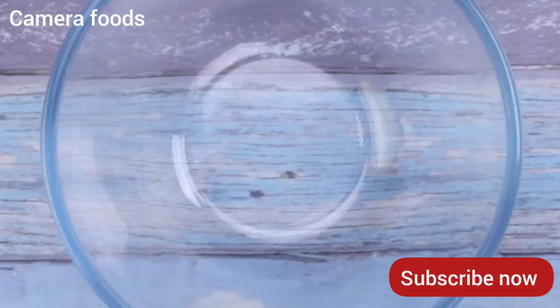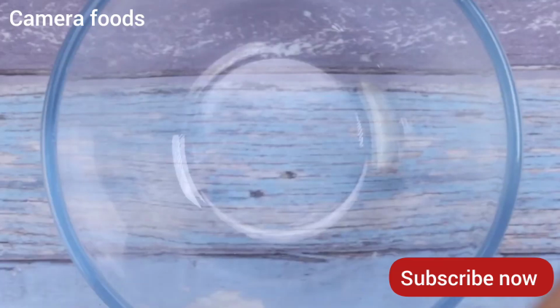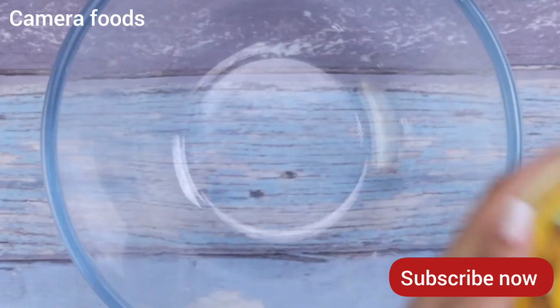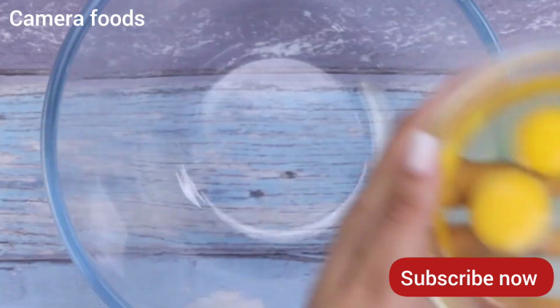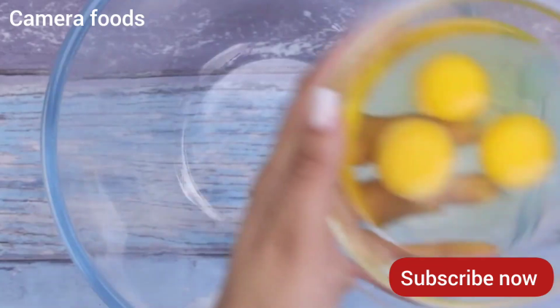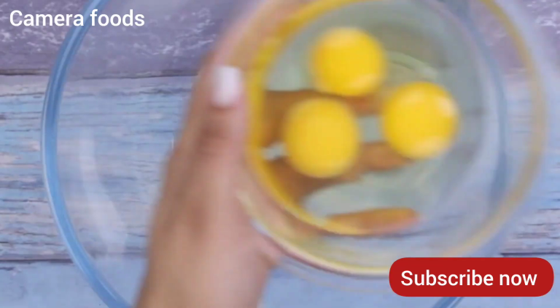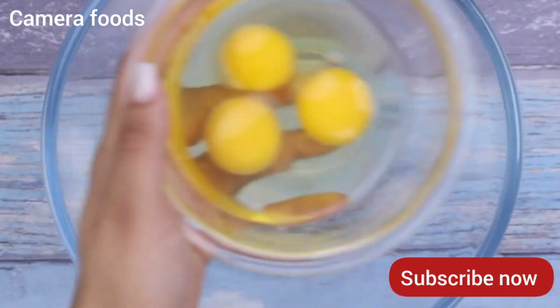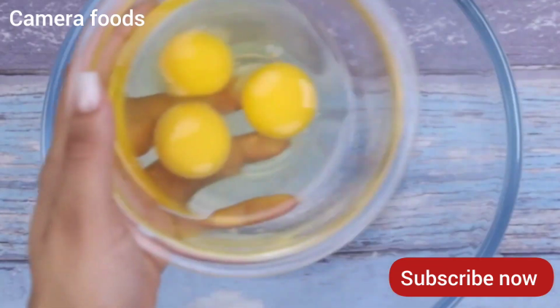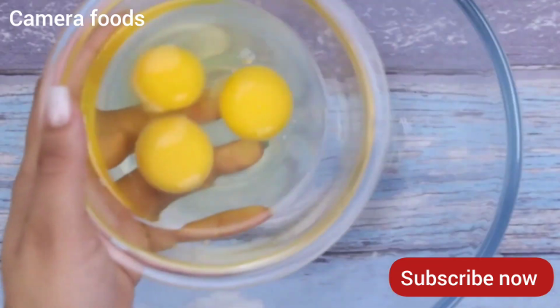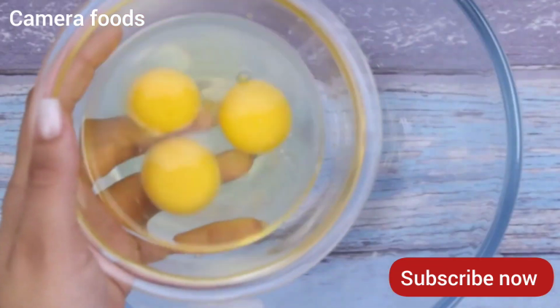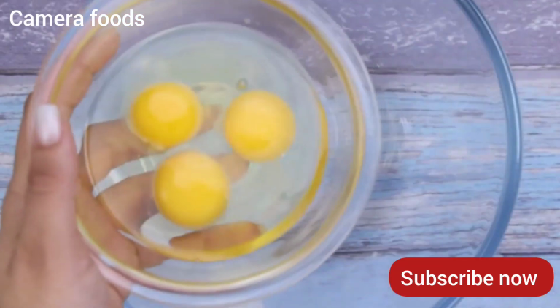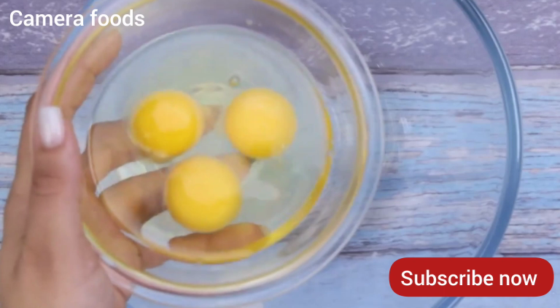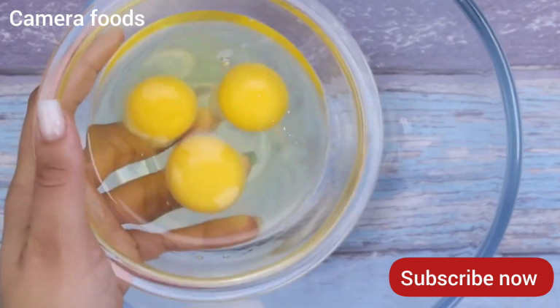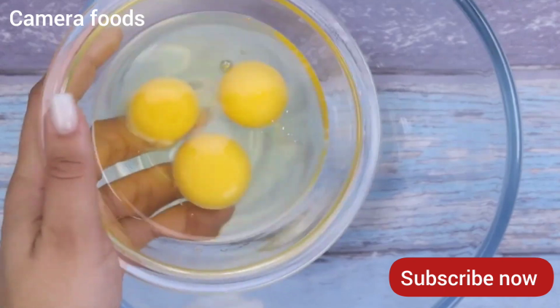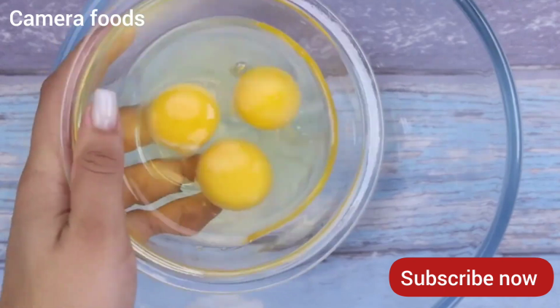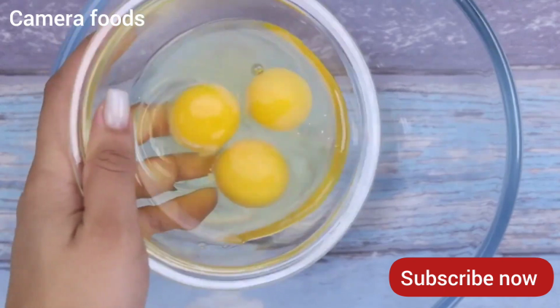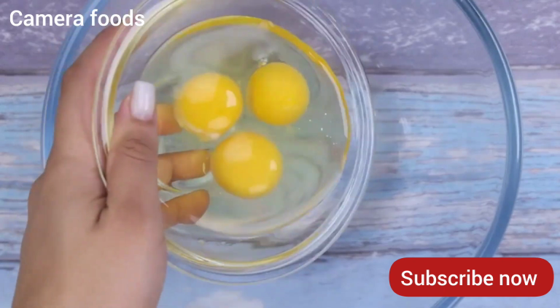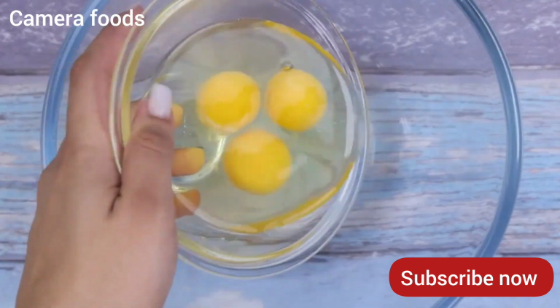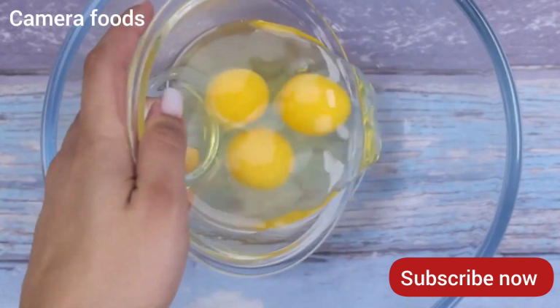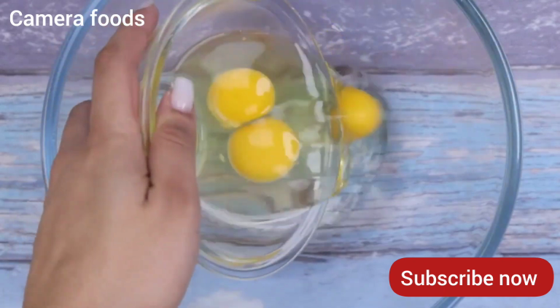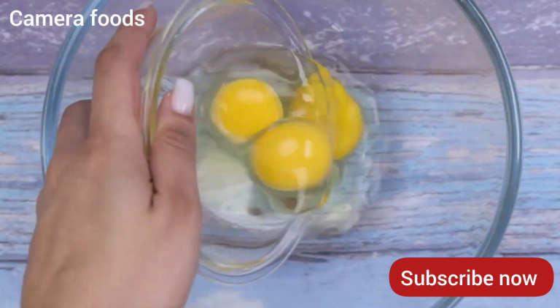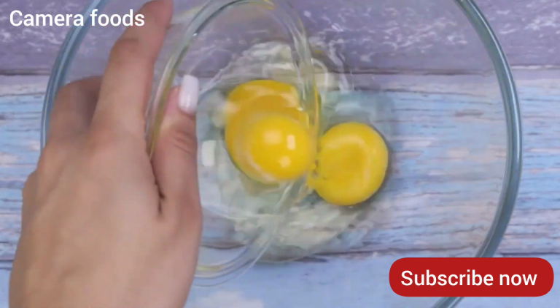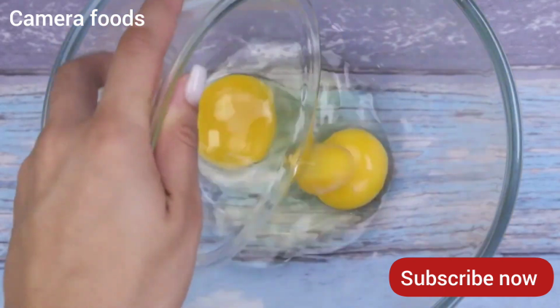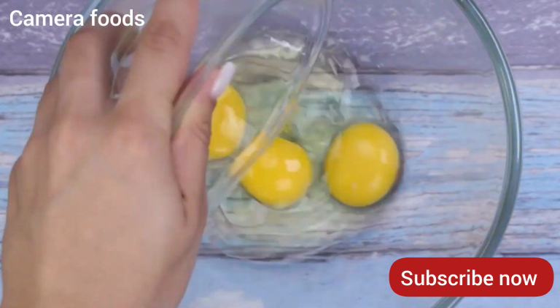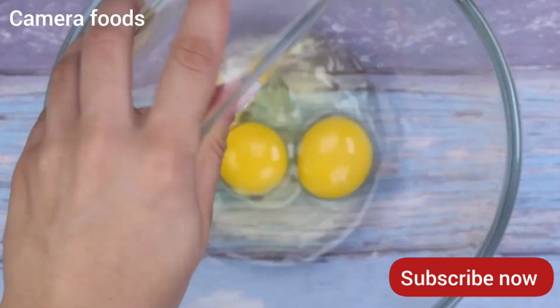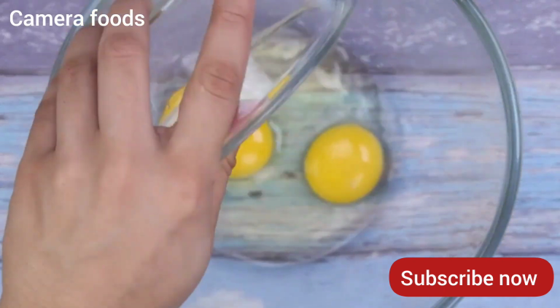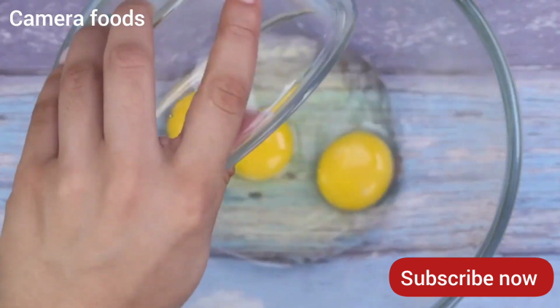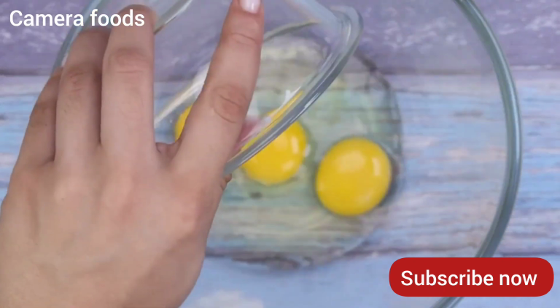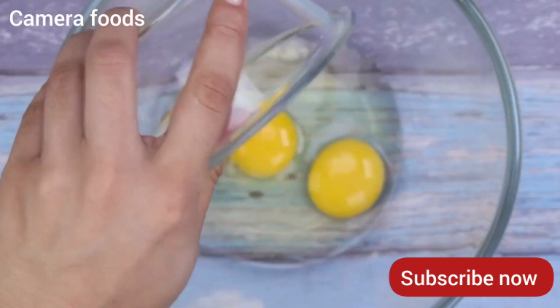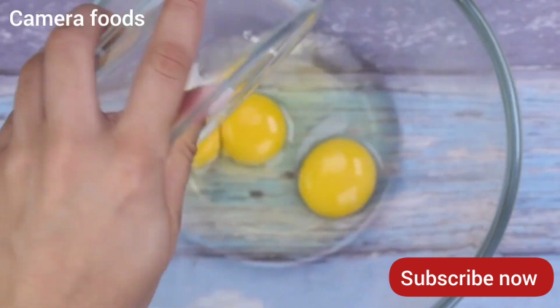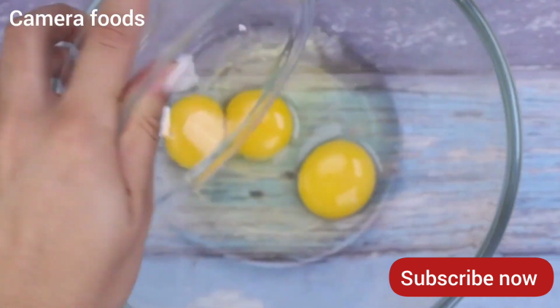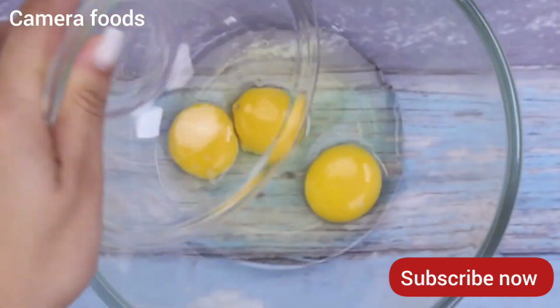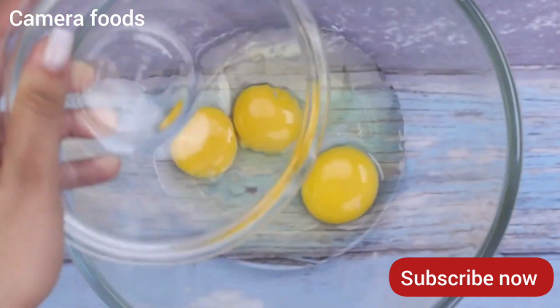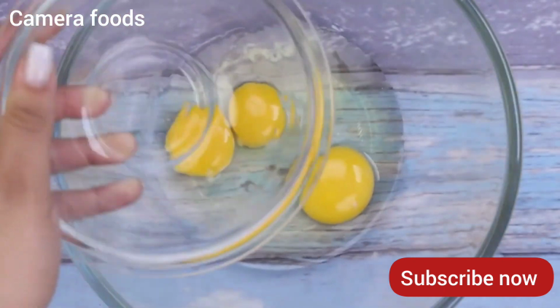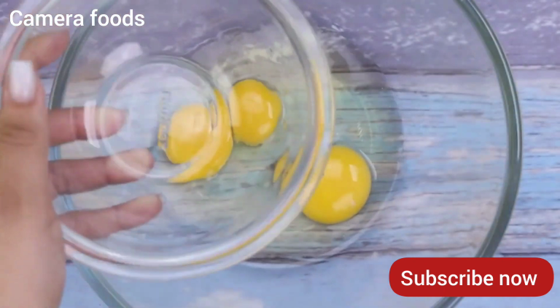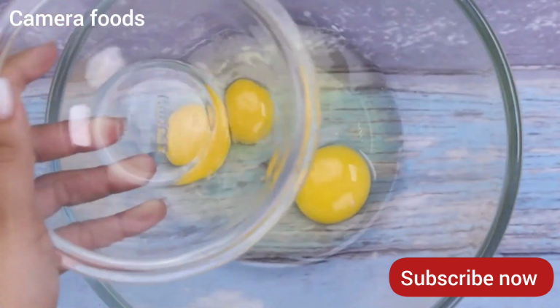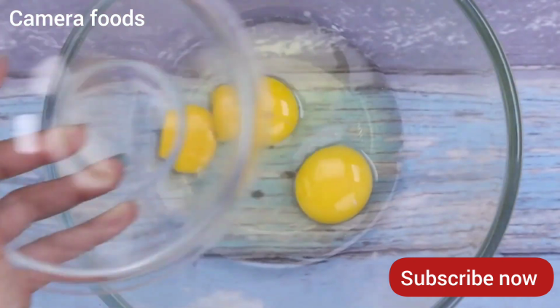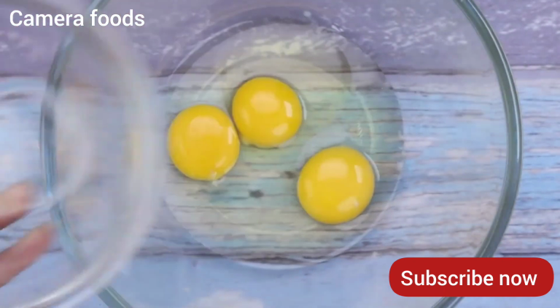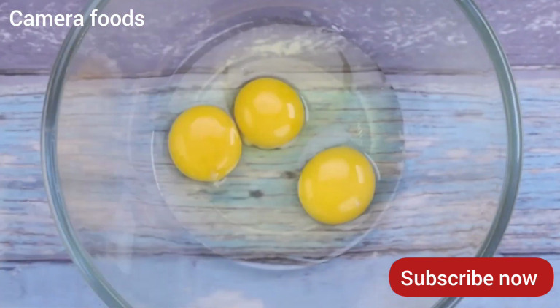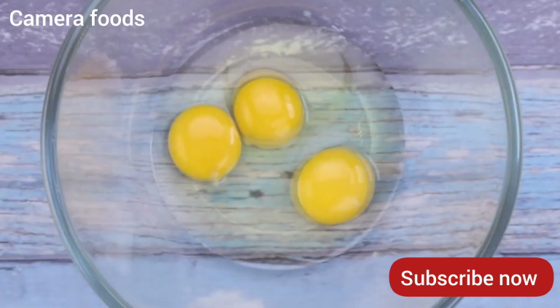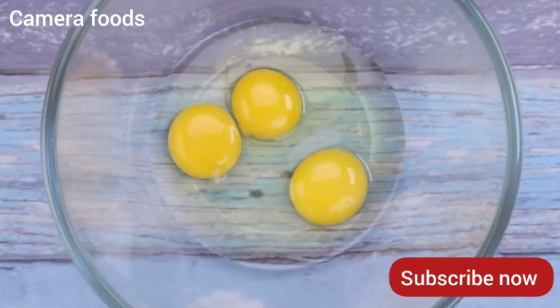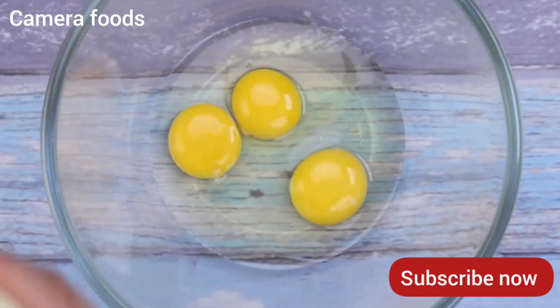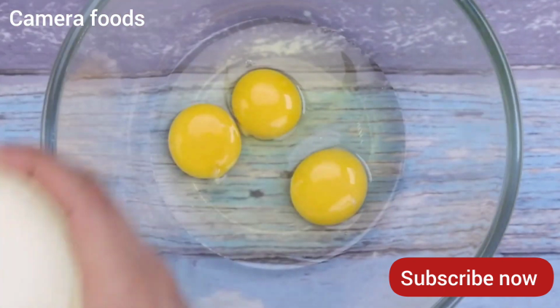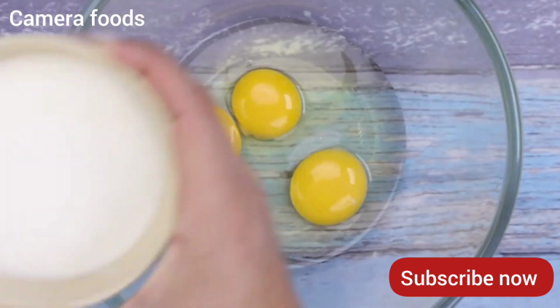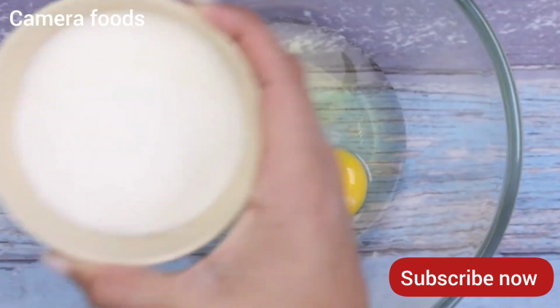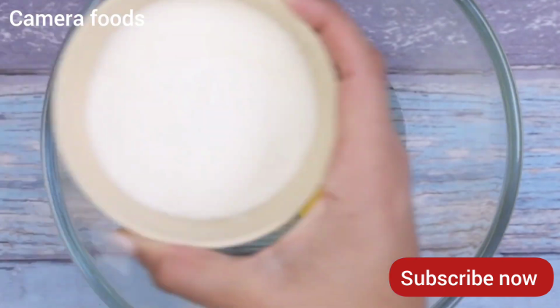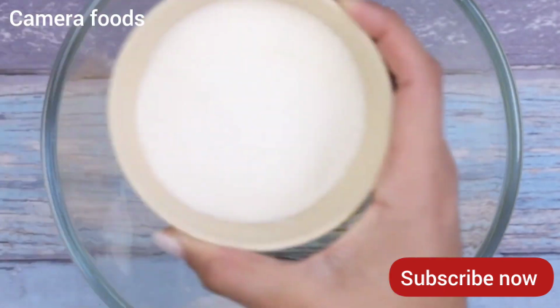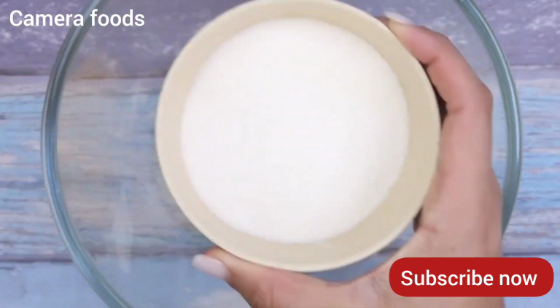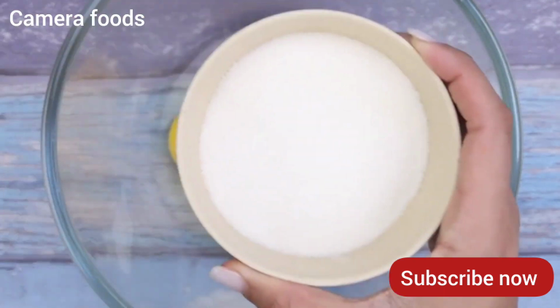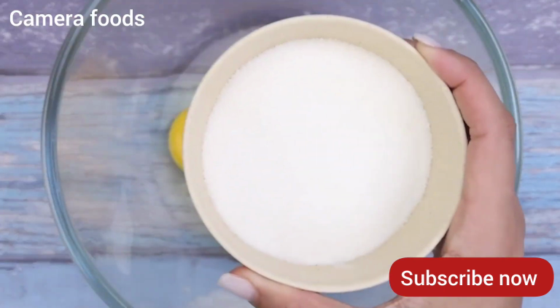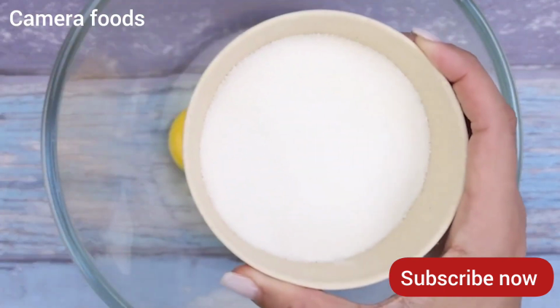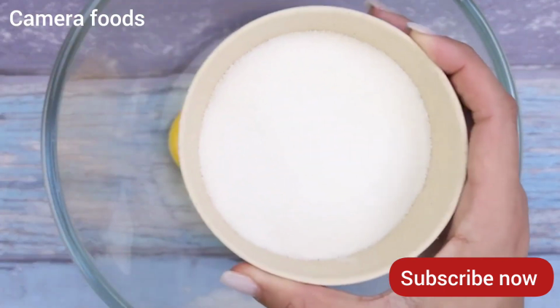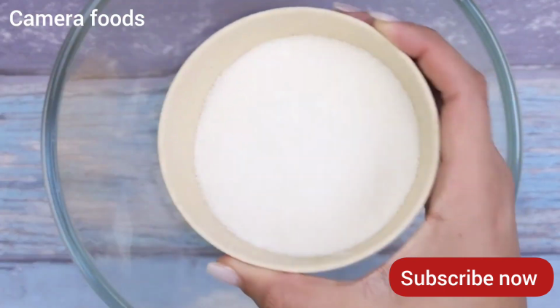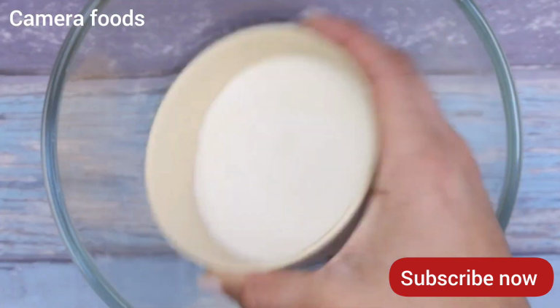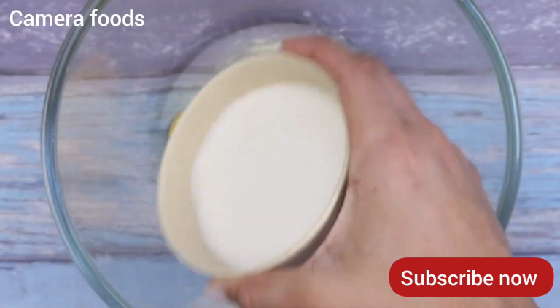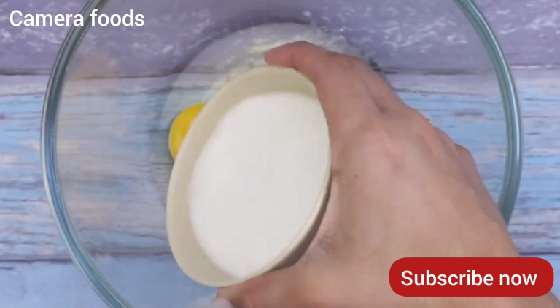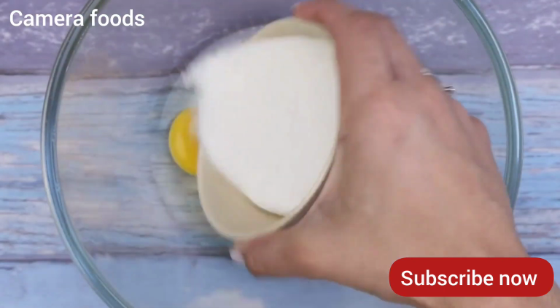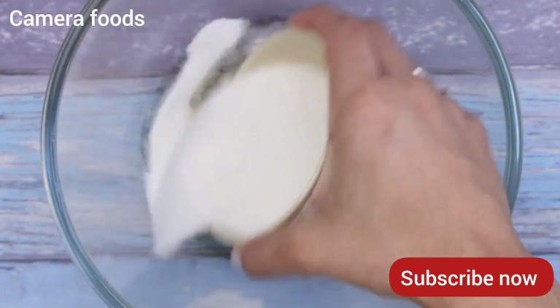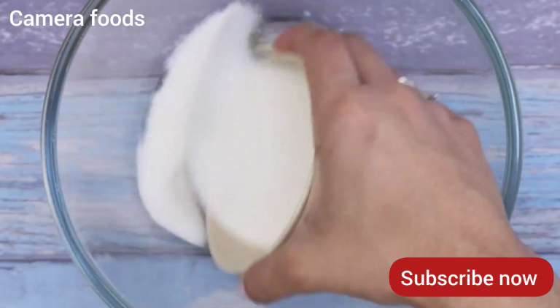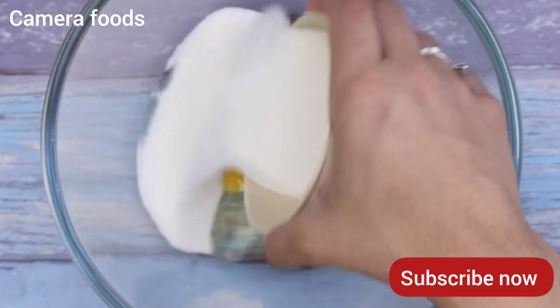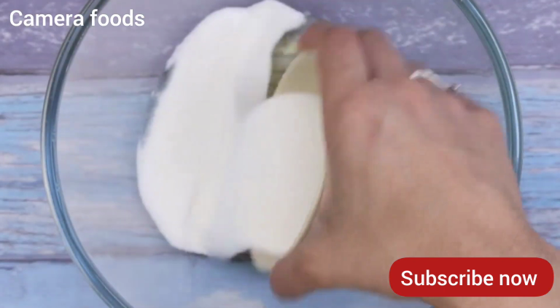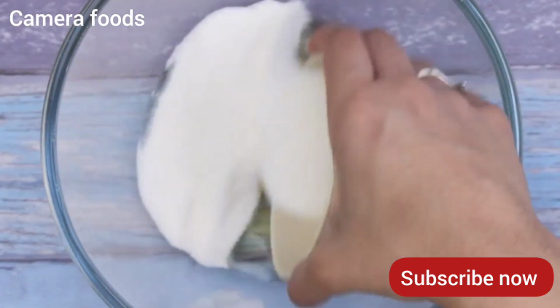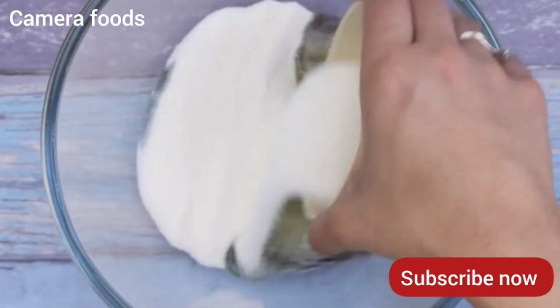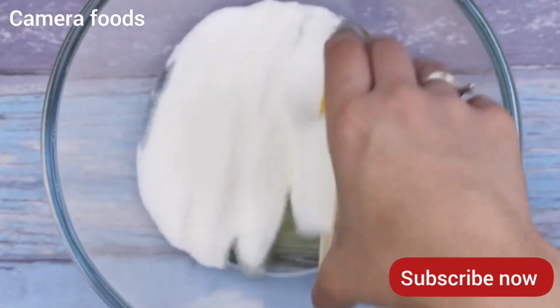Then in a container I will put 3 eggs, half a cup of sugar and I'll mix it well.